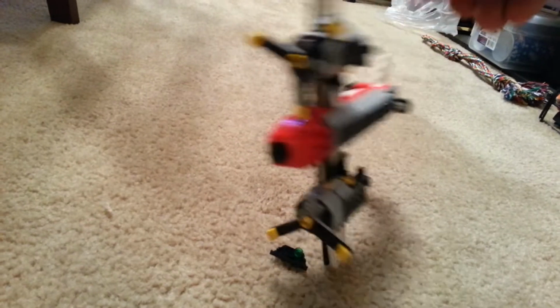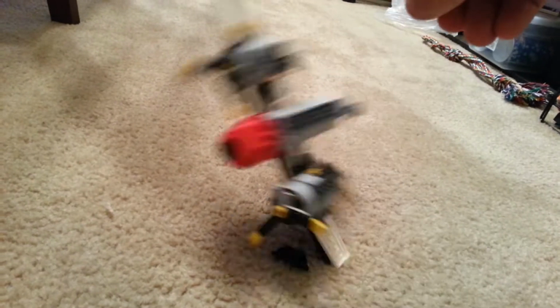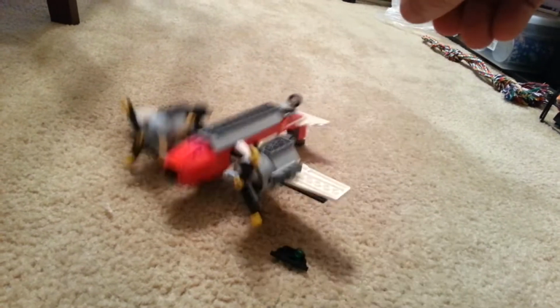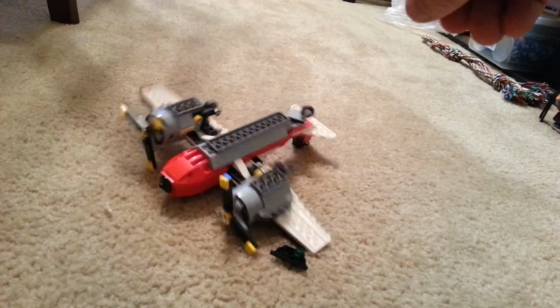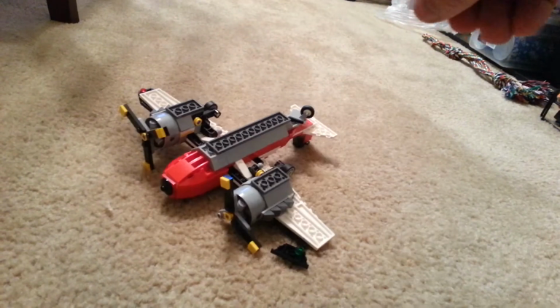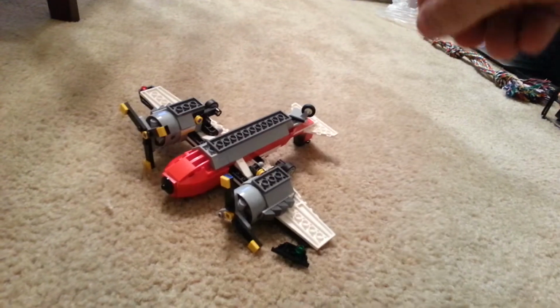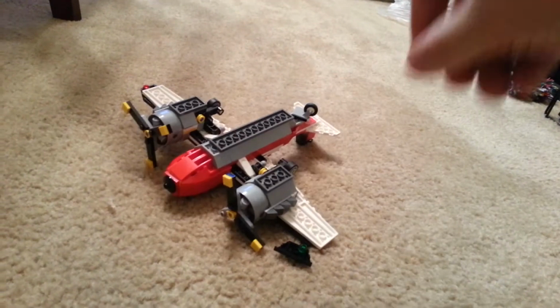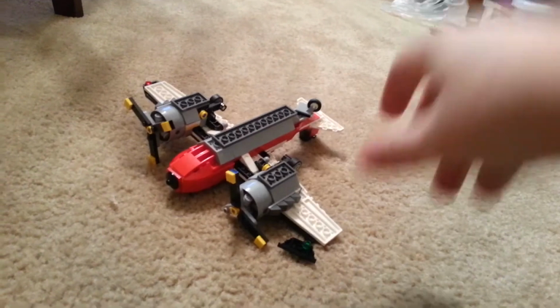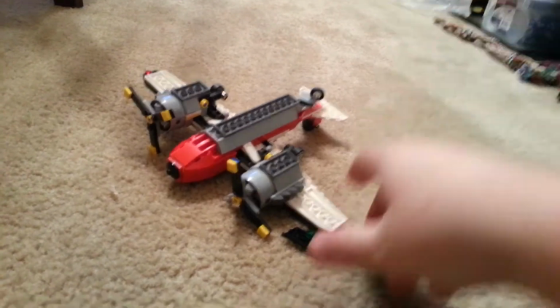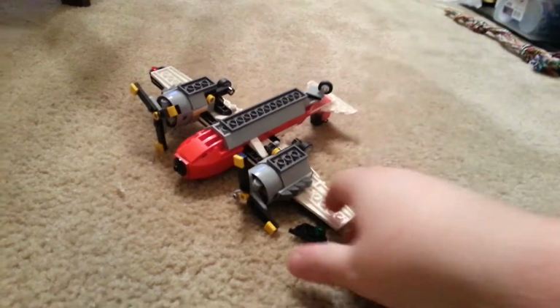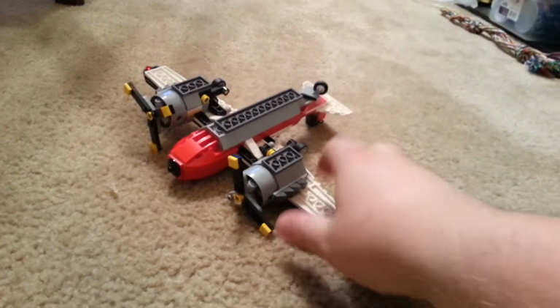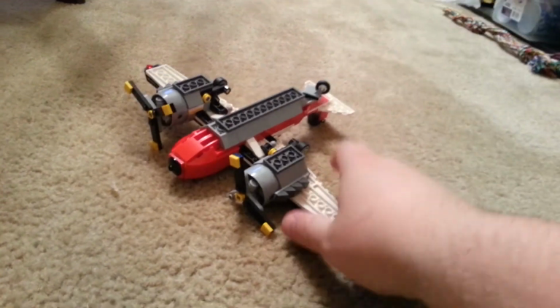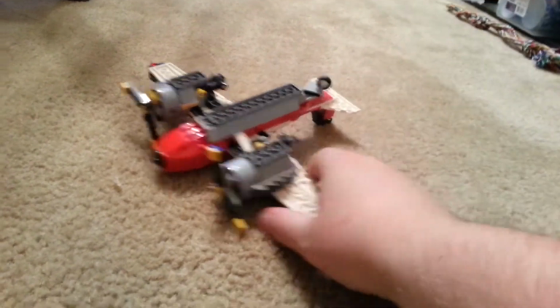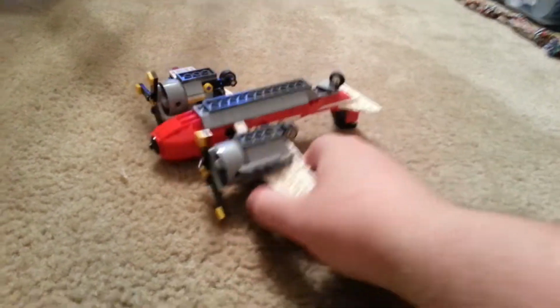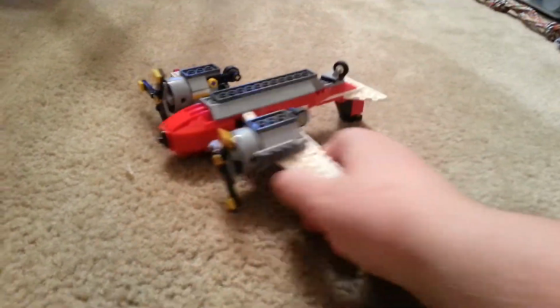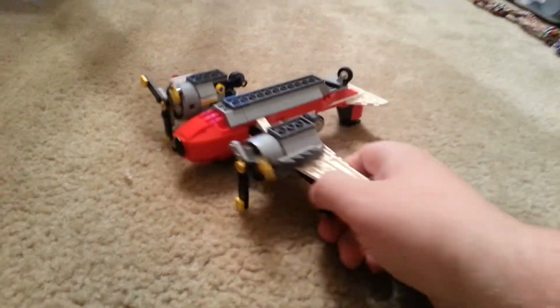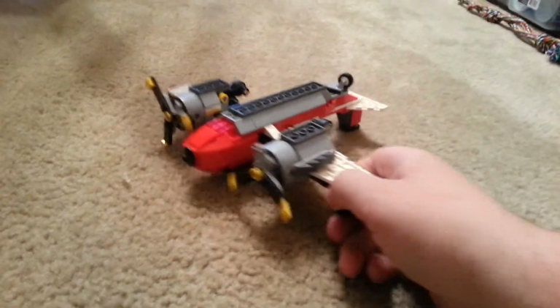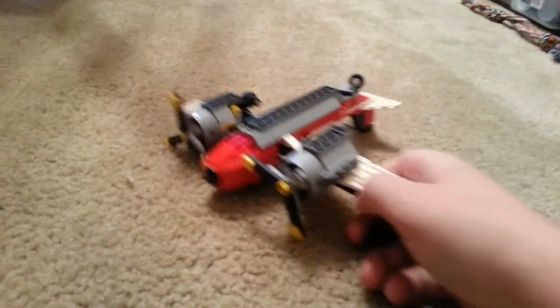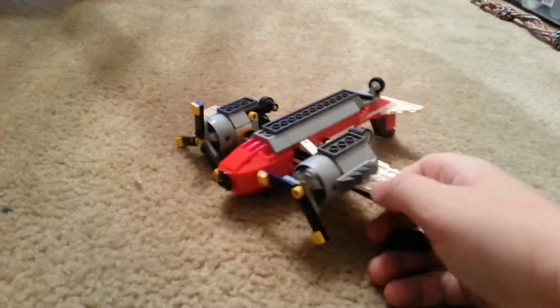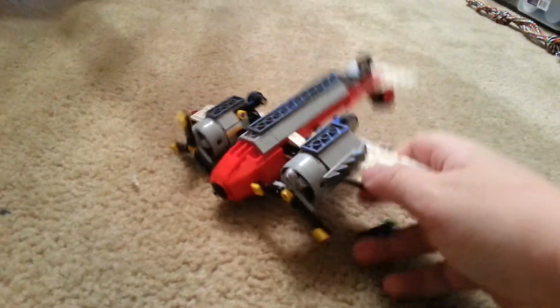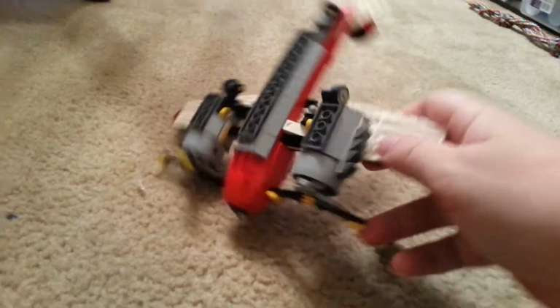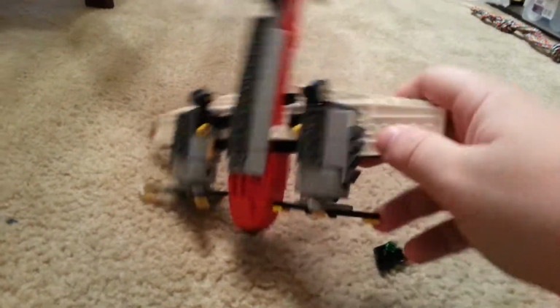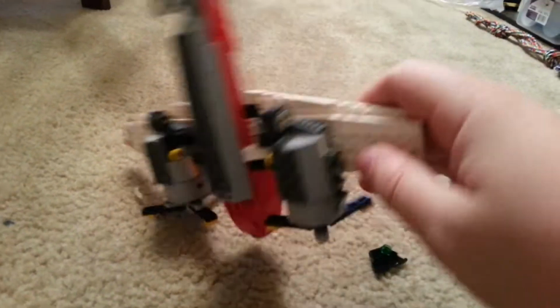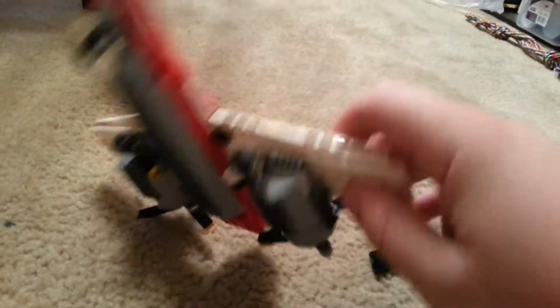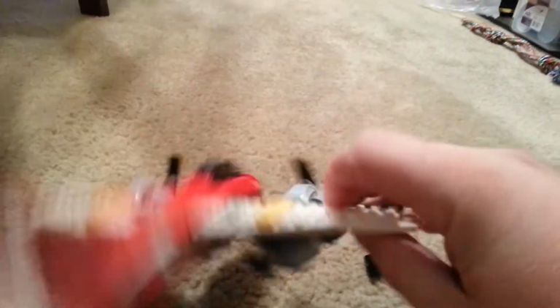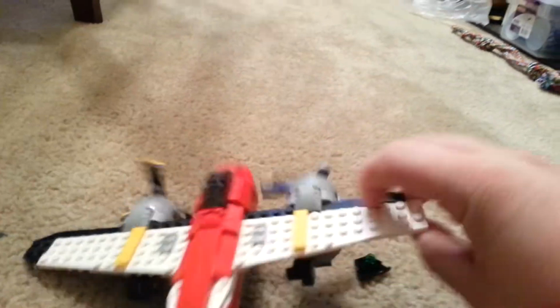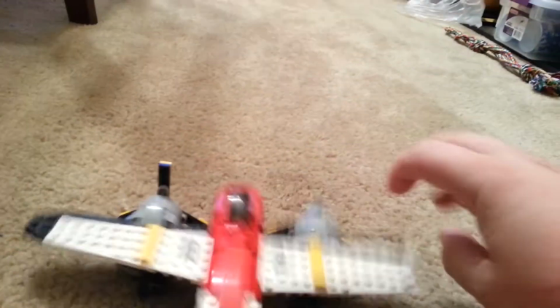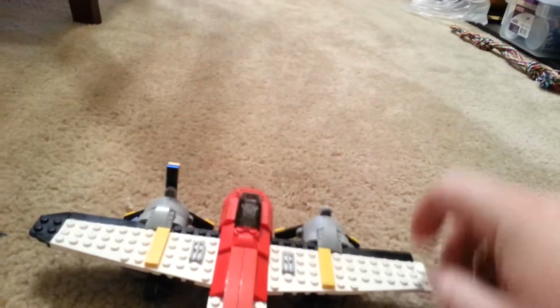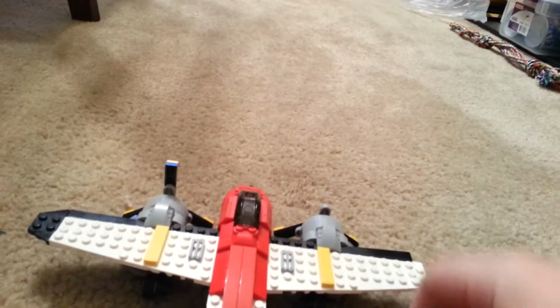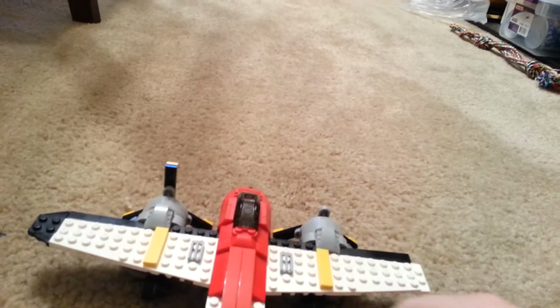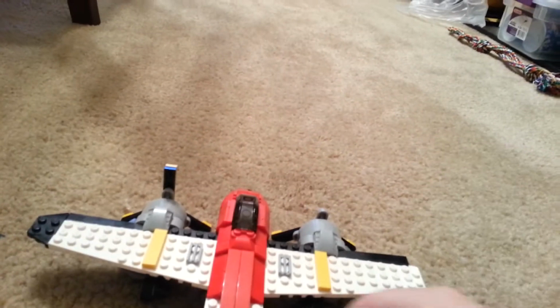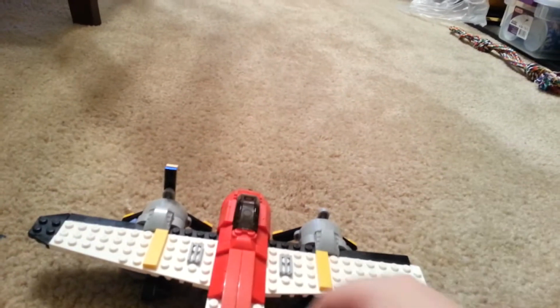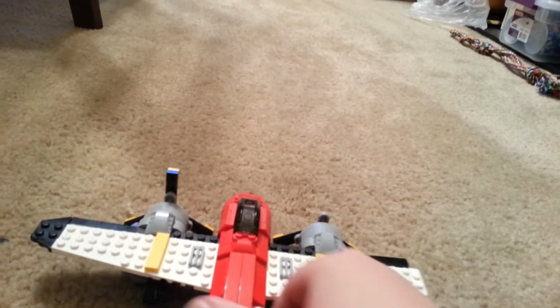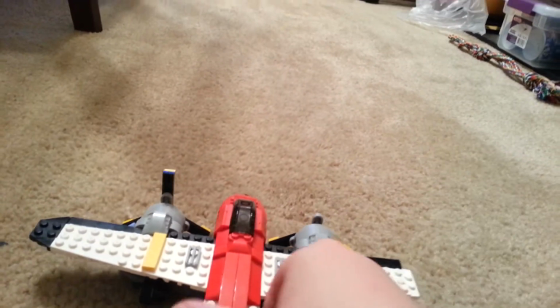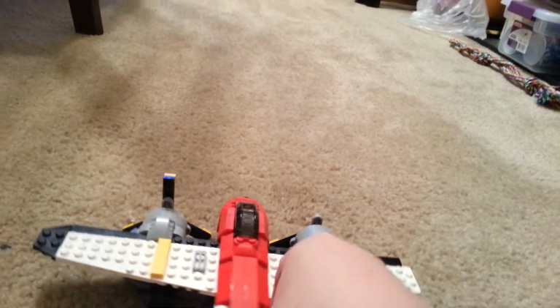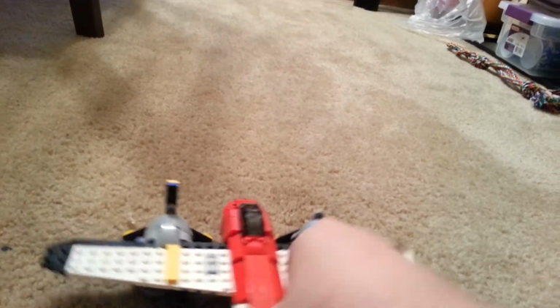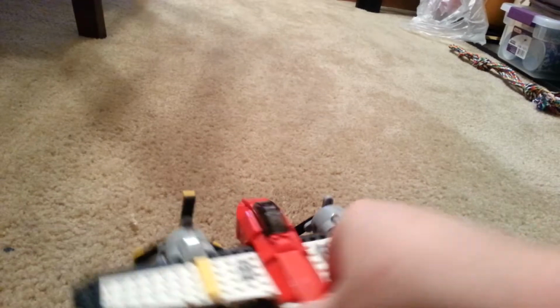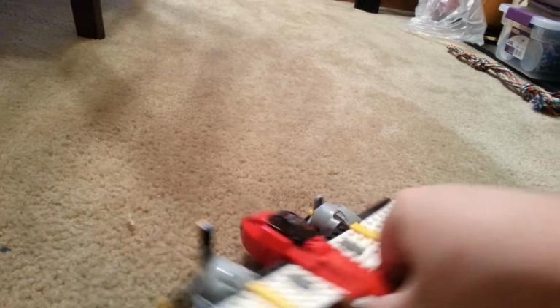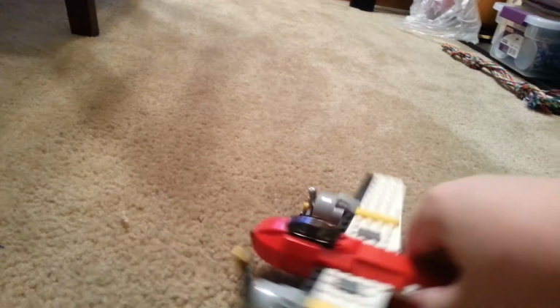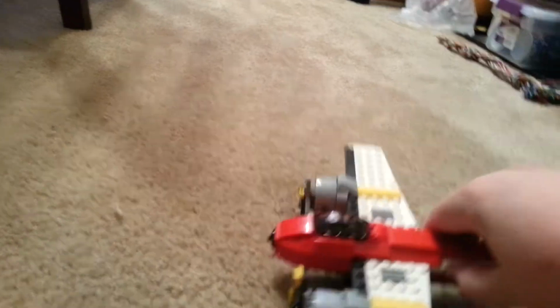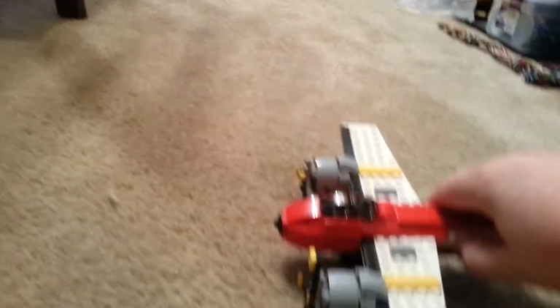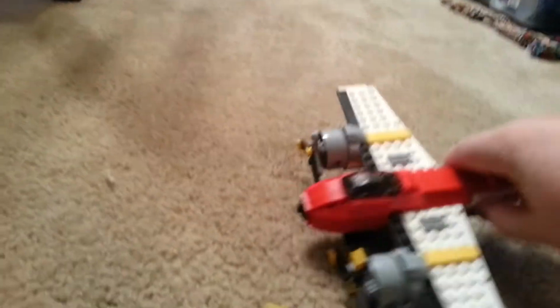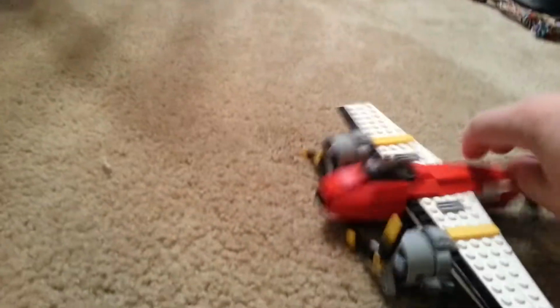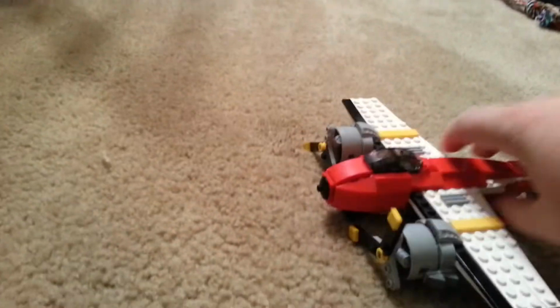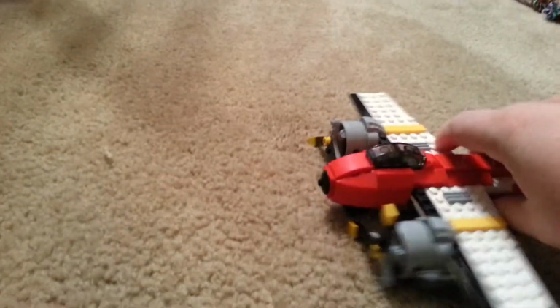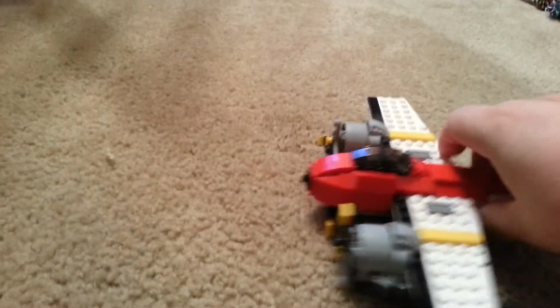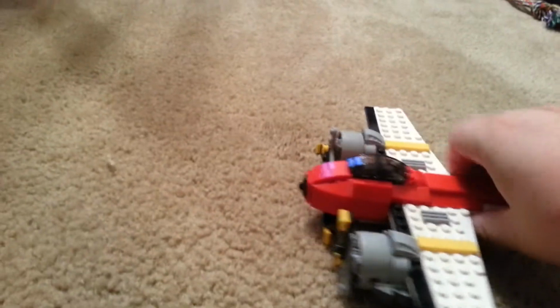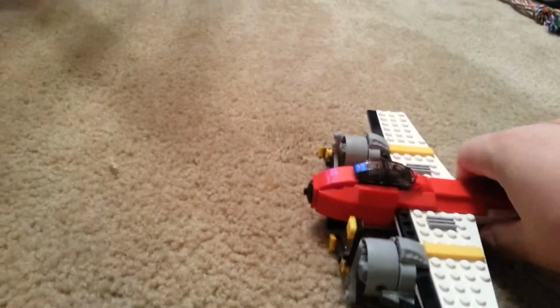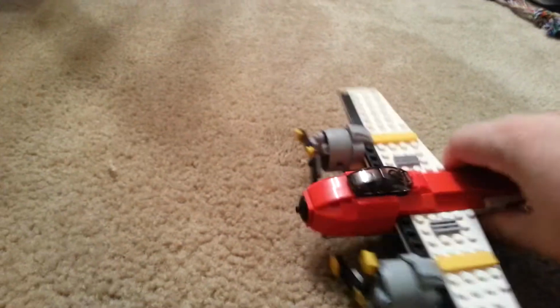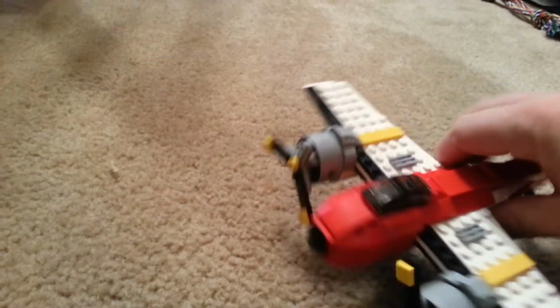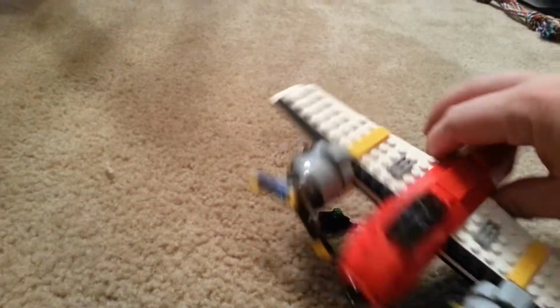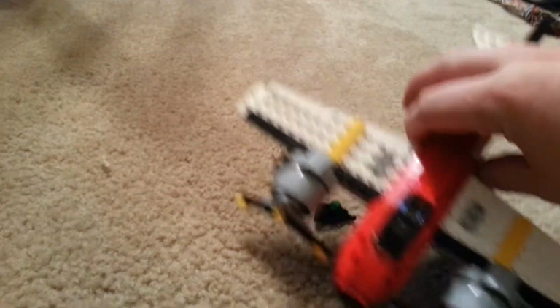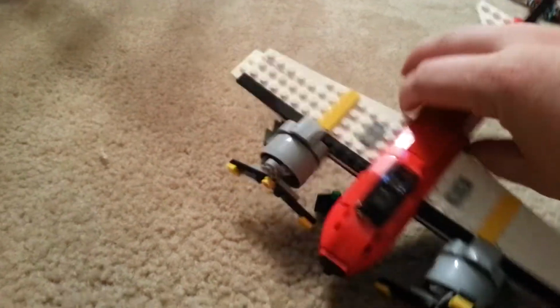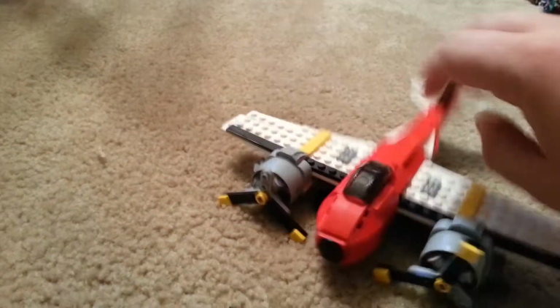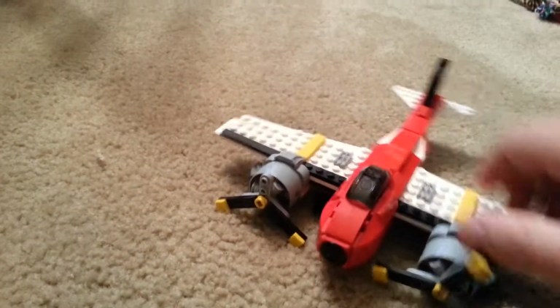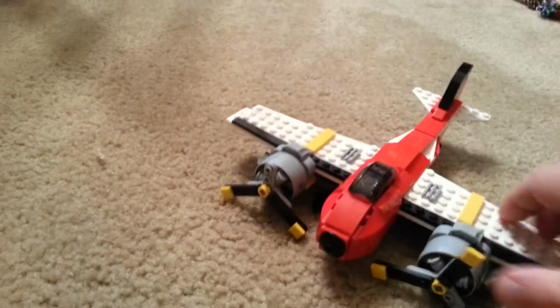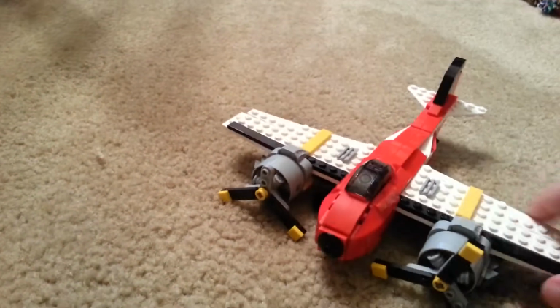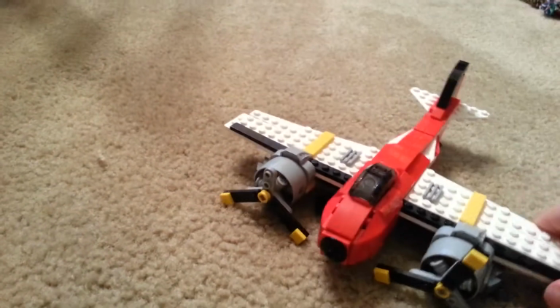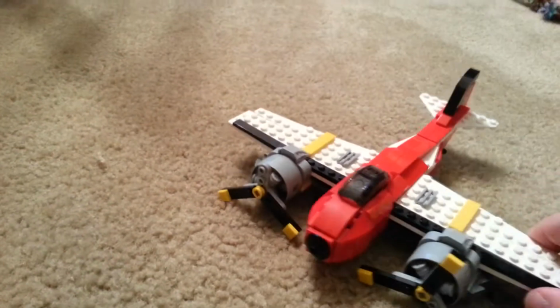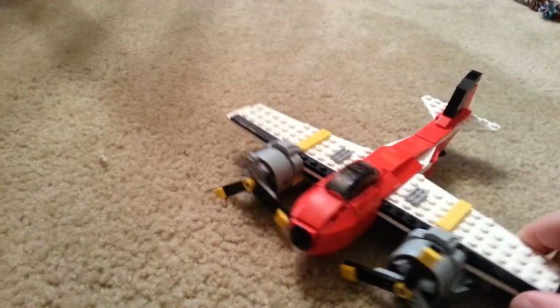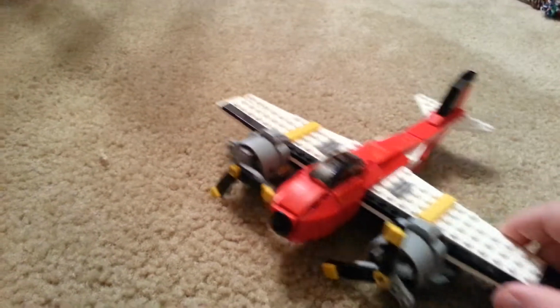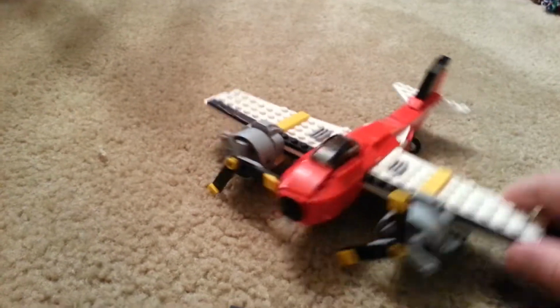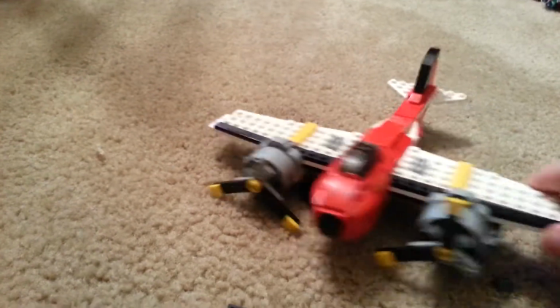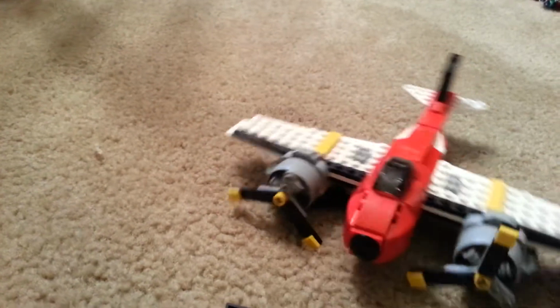It's really durable. I've been throwing this thing around like crazy, and it still flies just as fast as the iPlane 4.